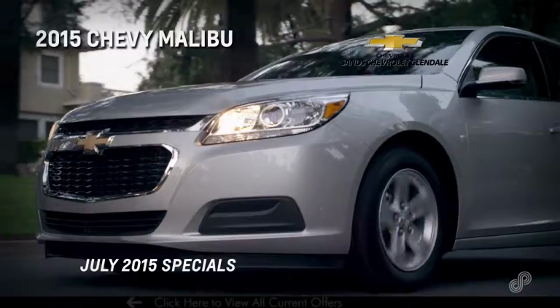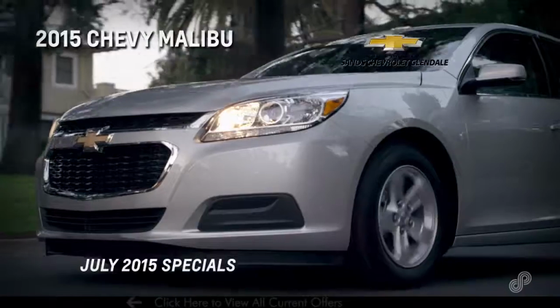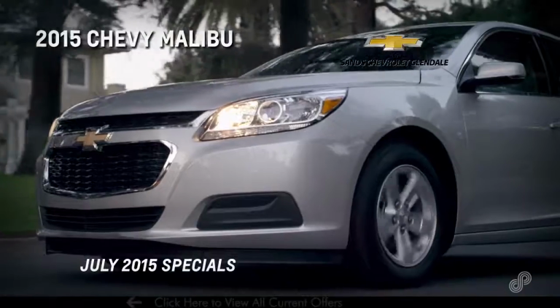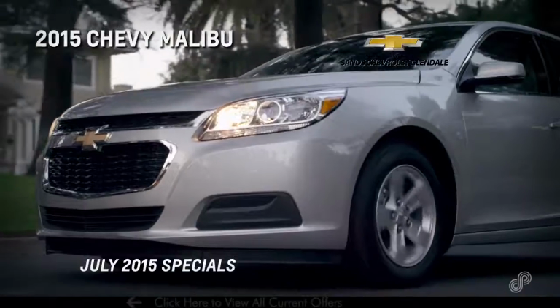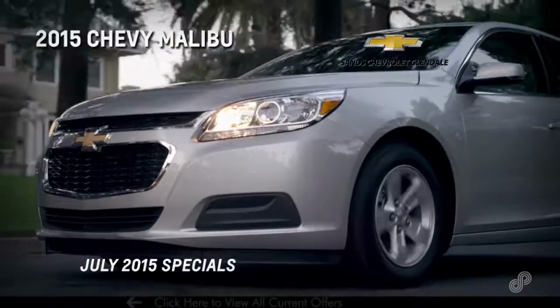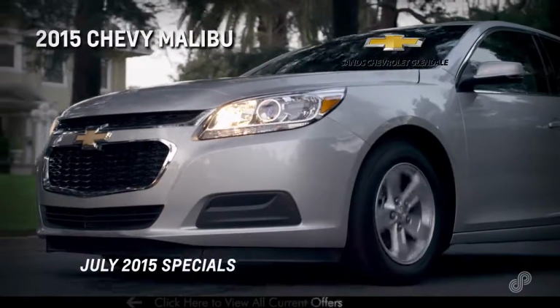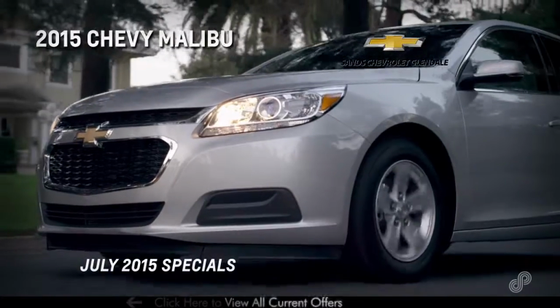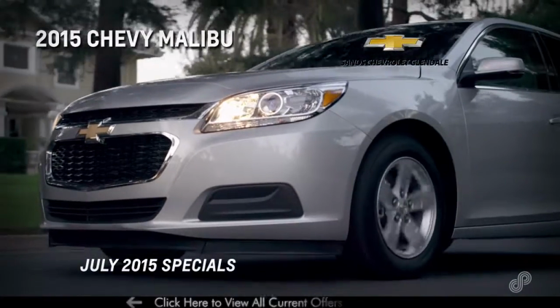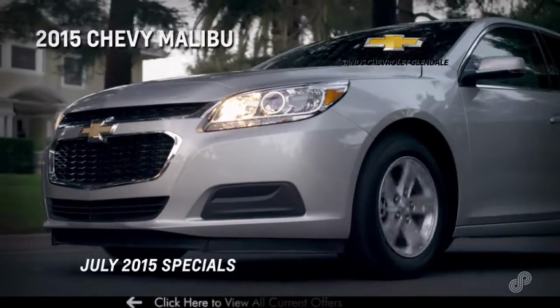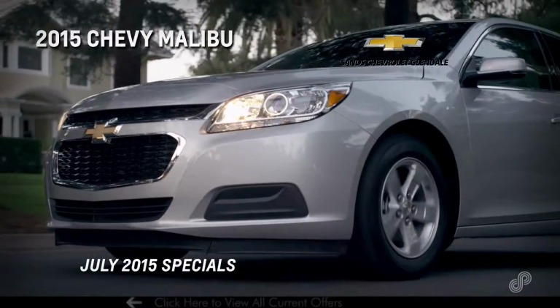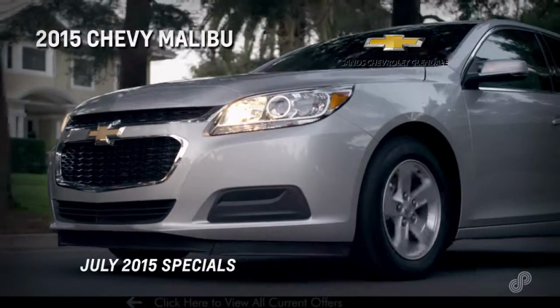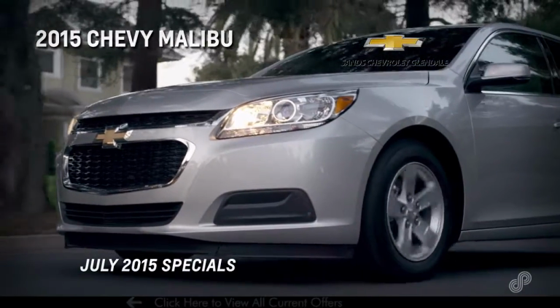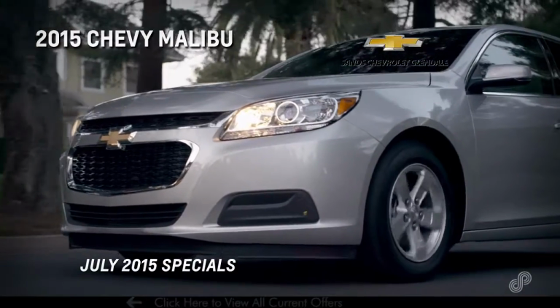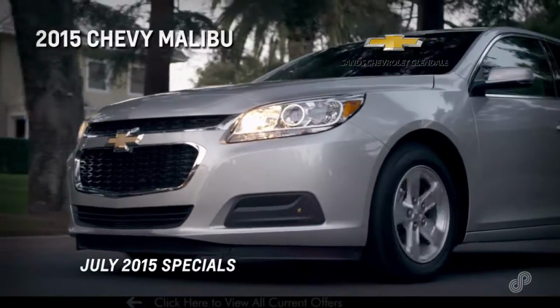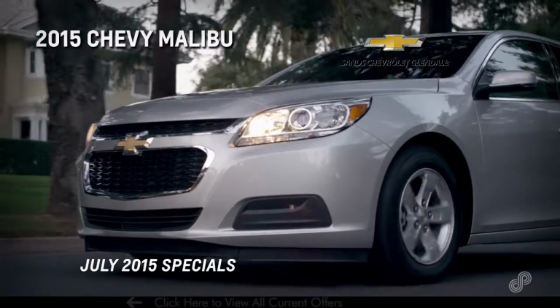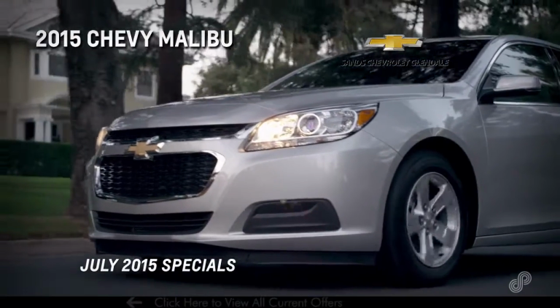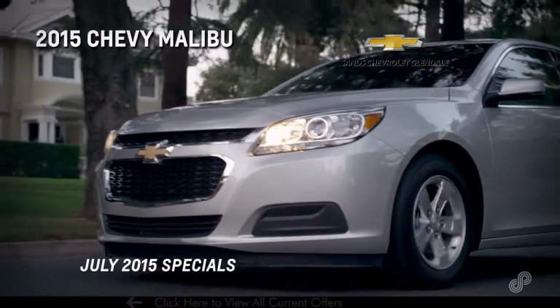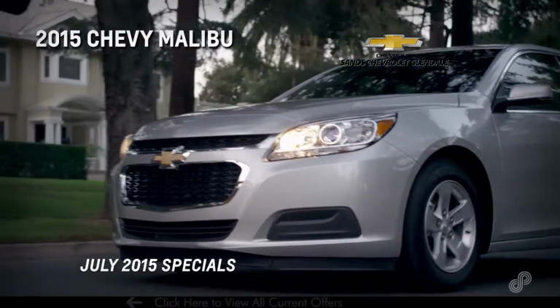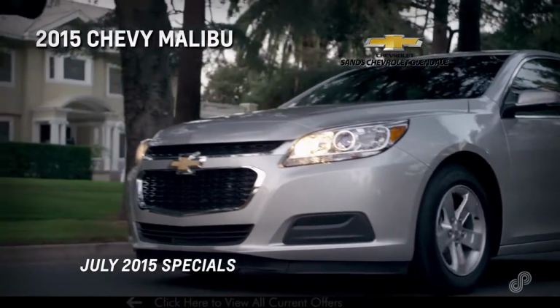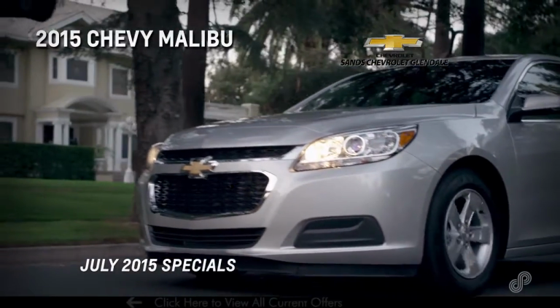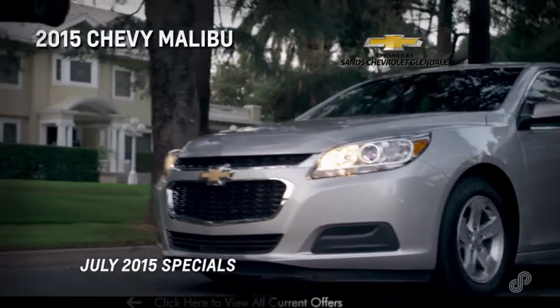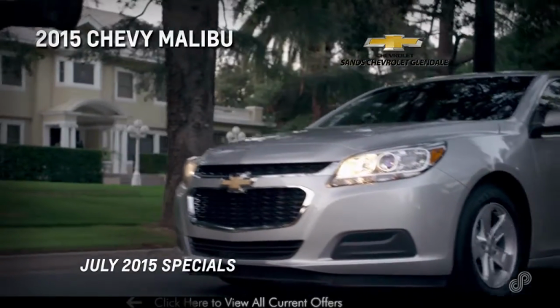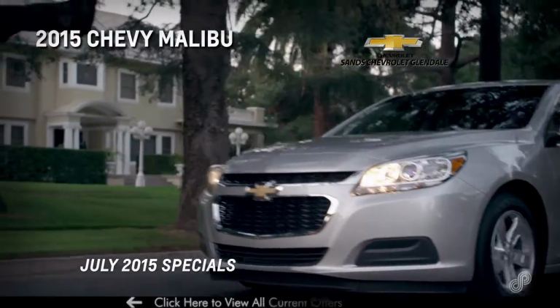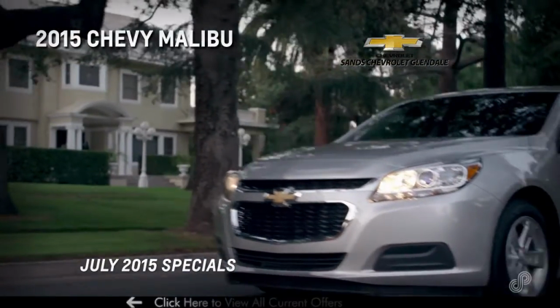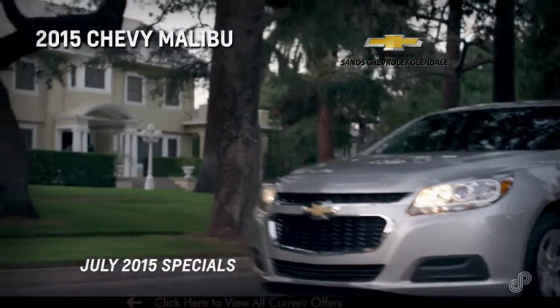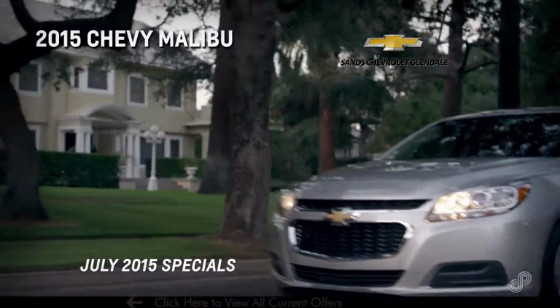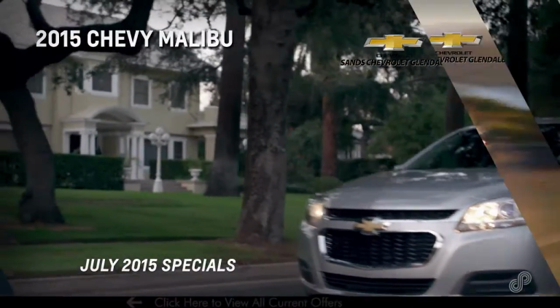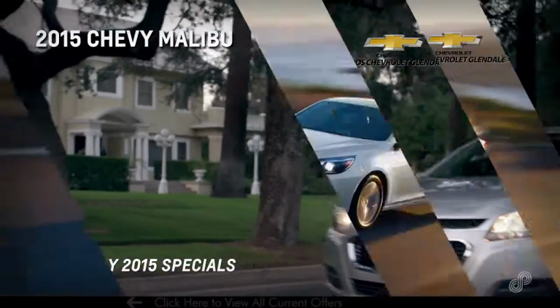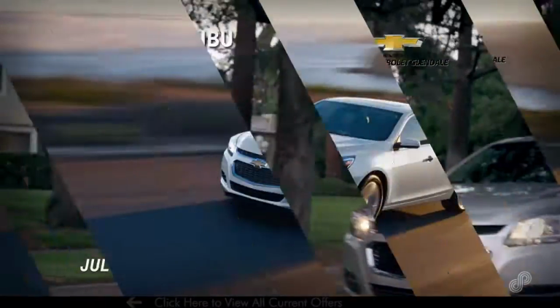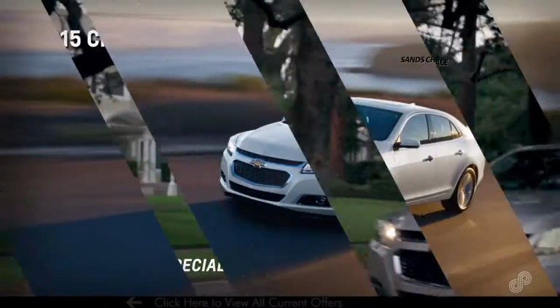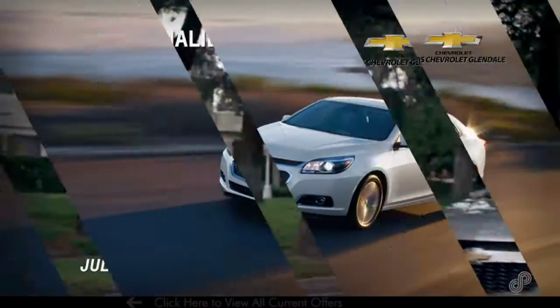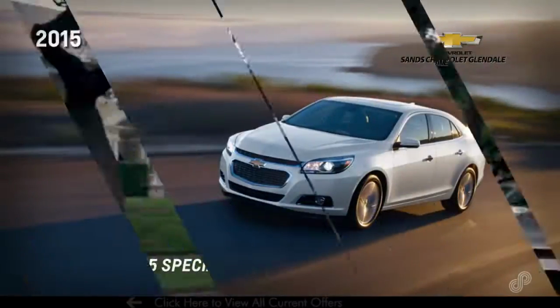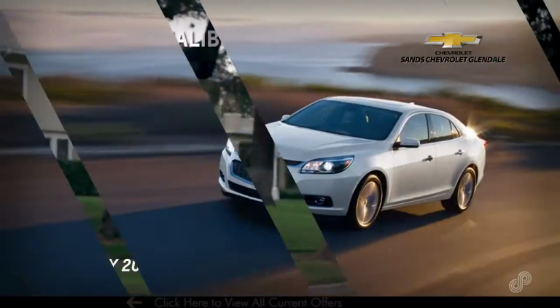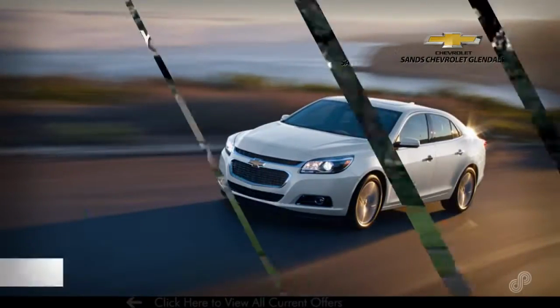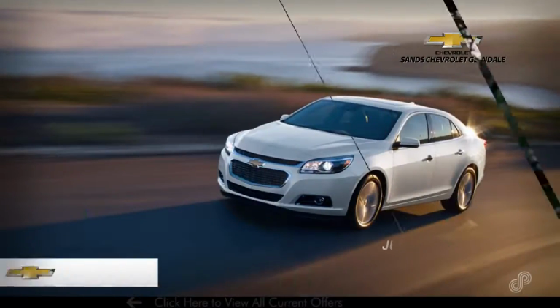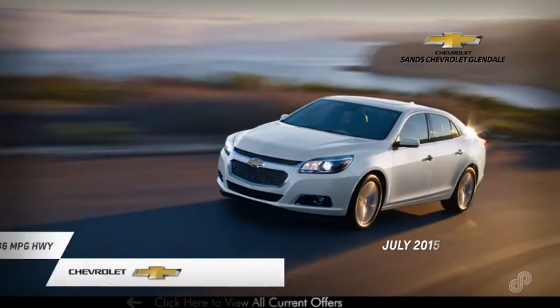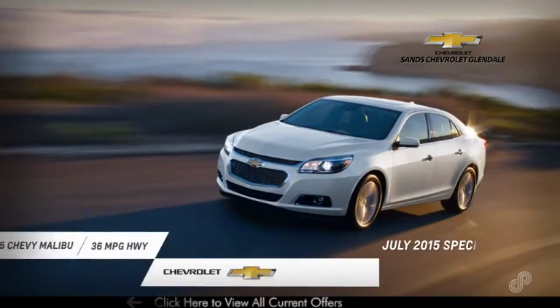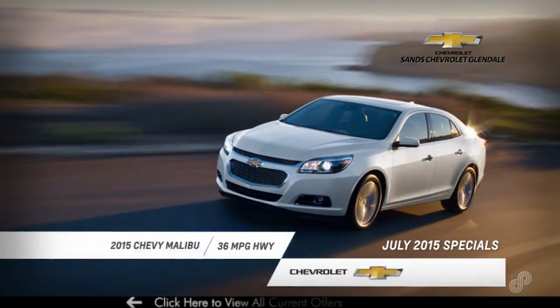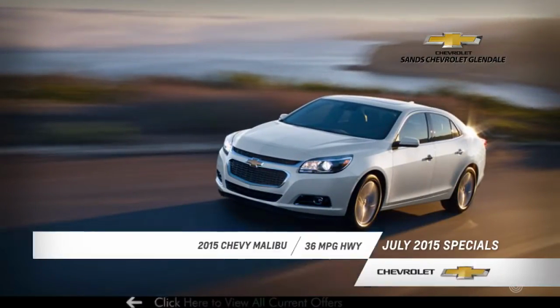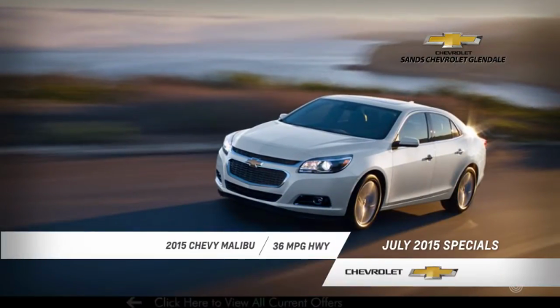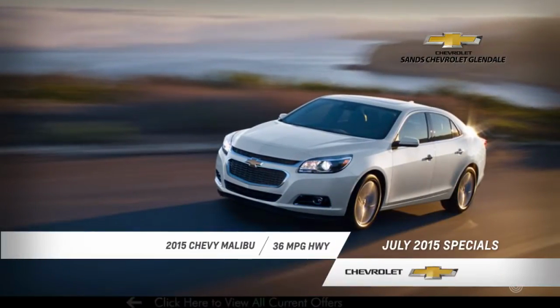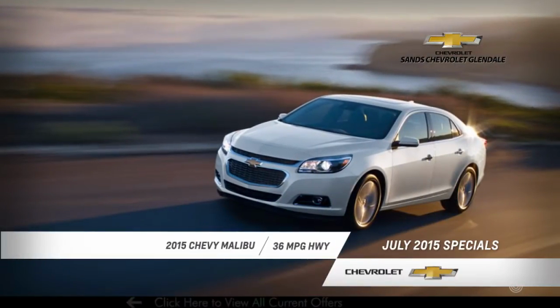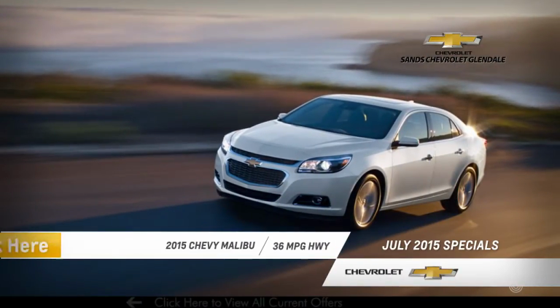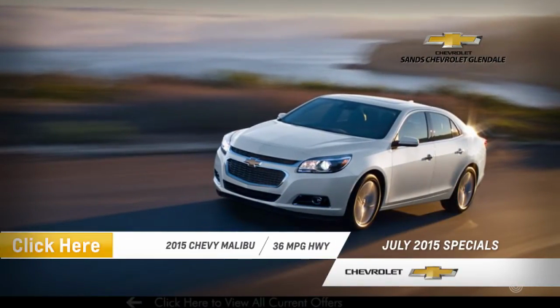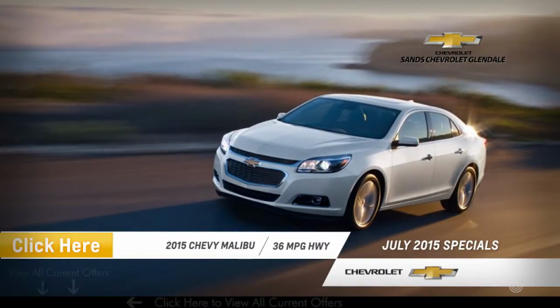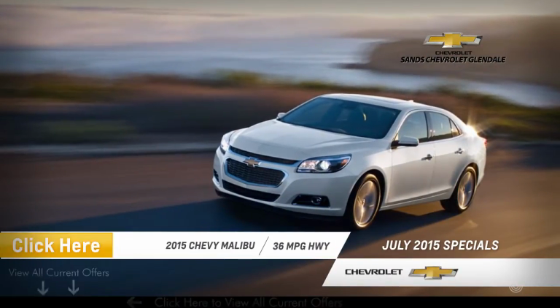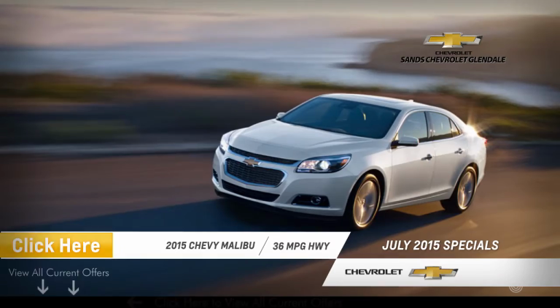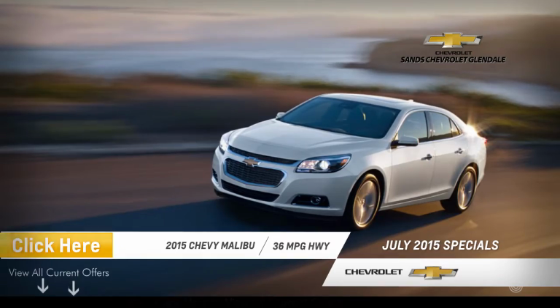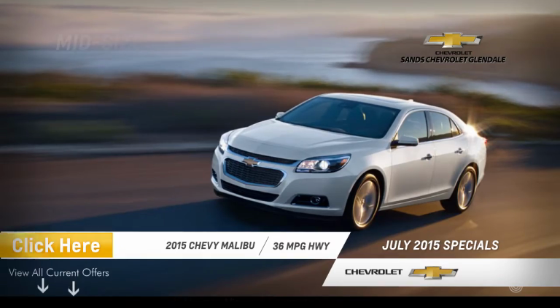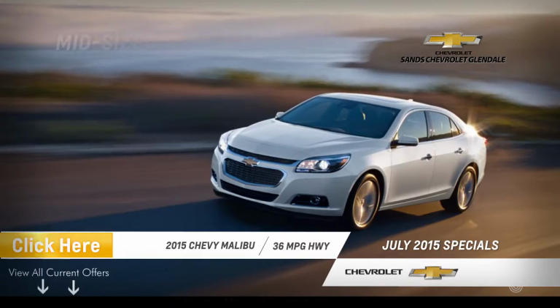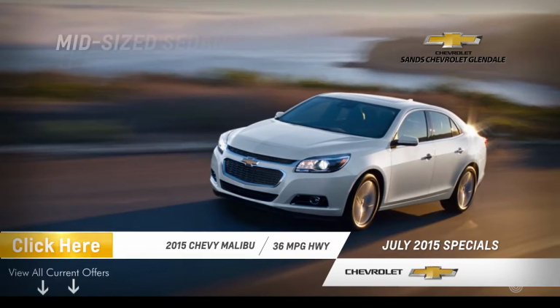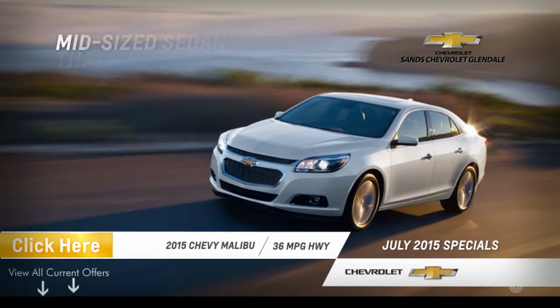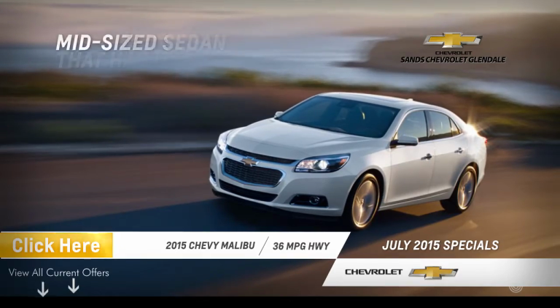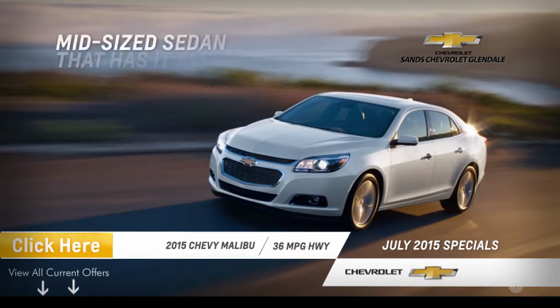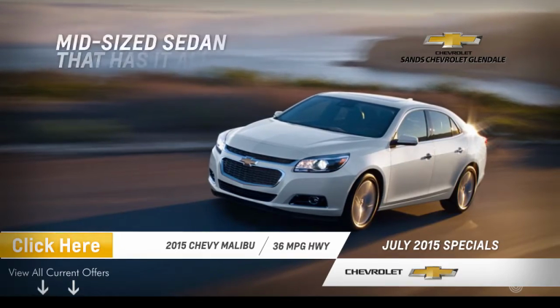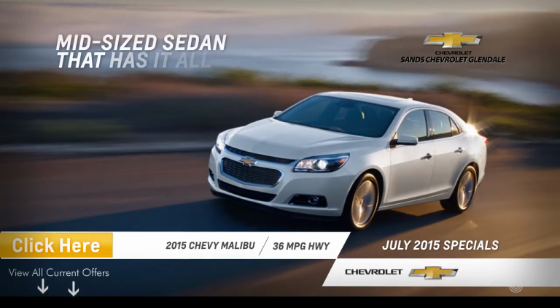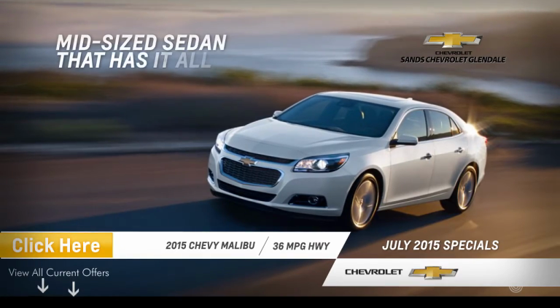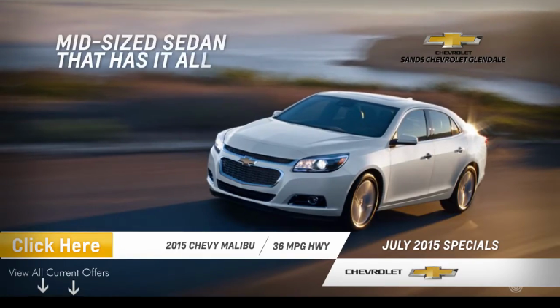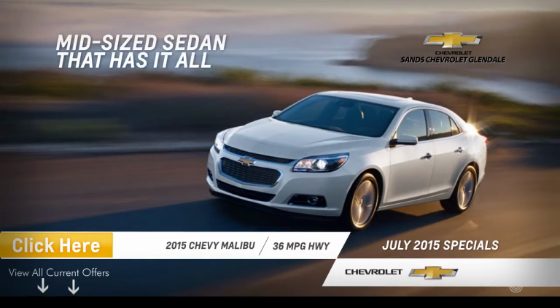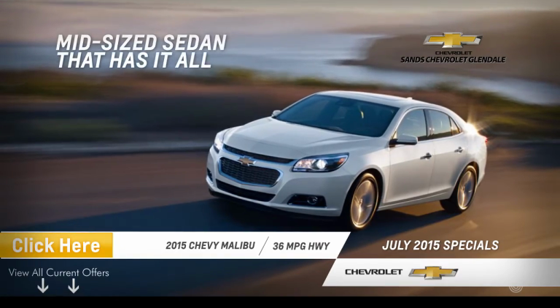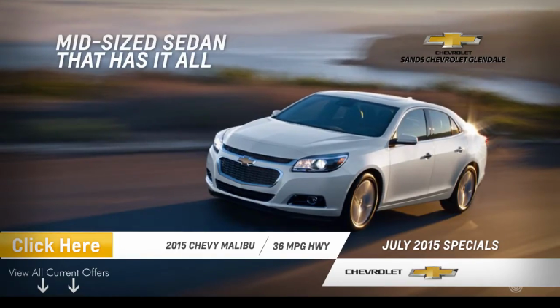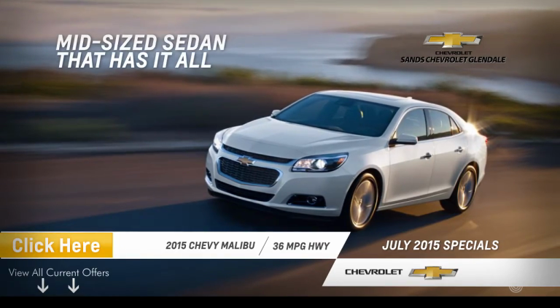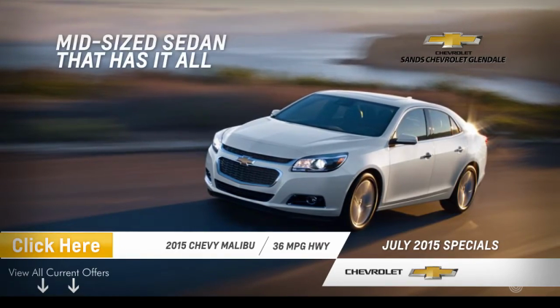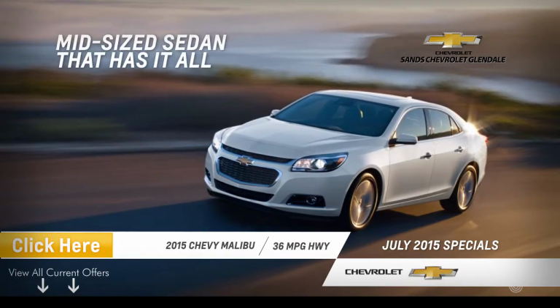Feel the power and efficiency in the stylish and ingenious 2015 Chevy Malibu, a mid-sized sedan that has it all.